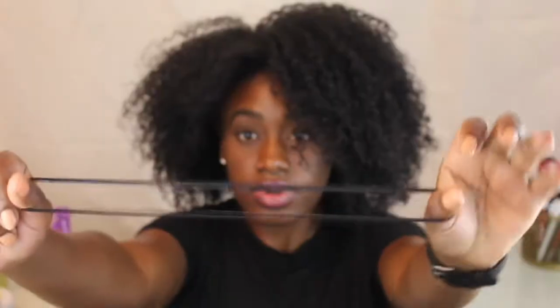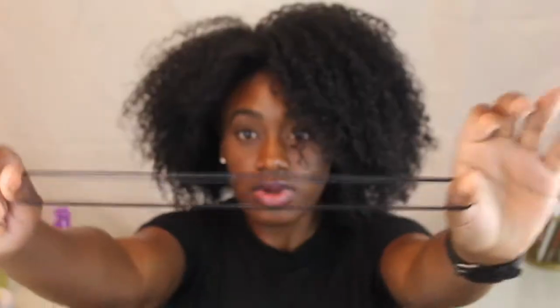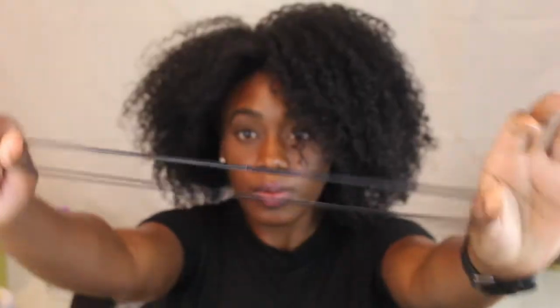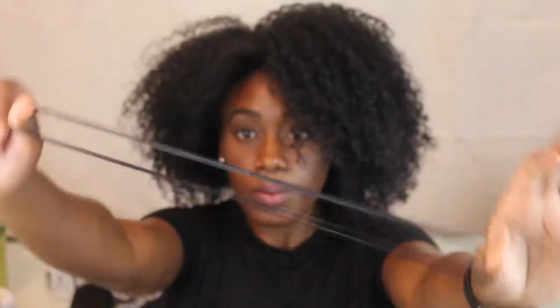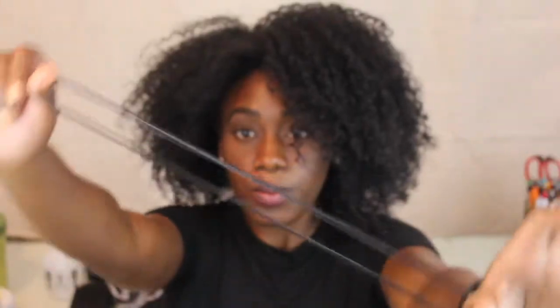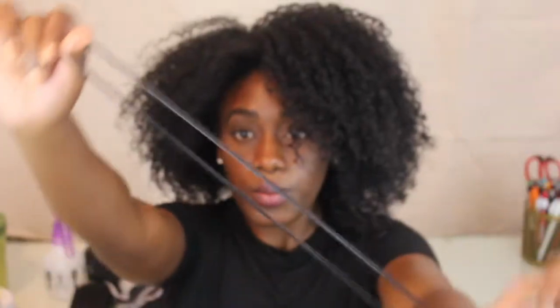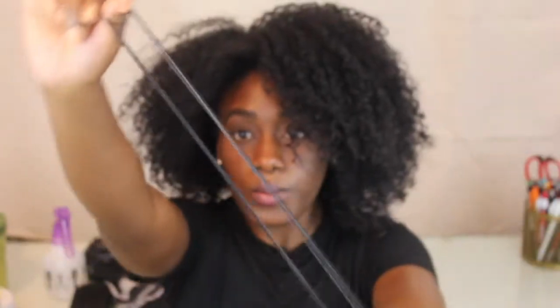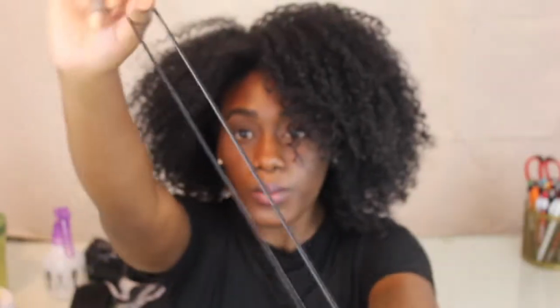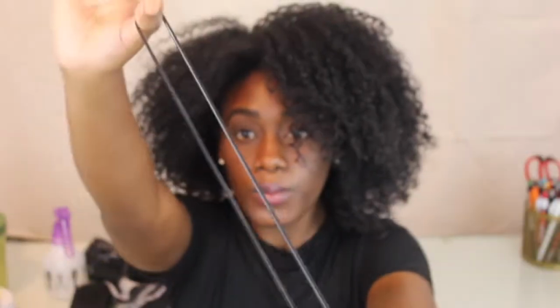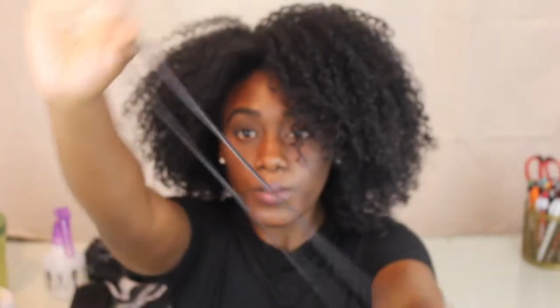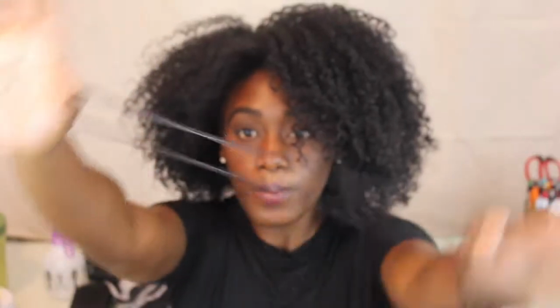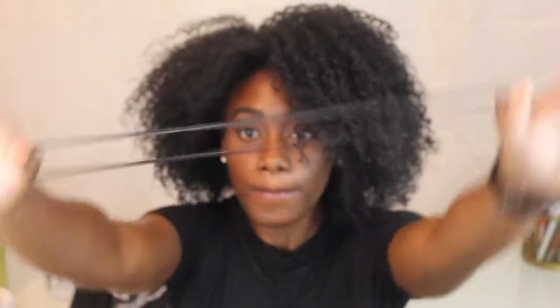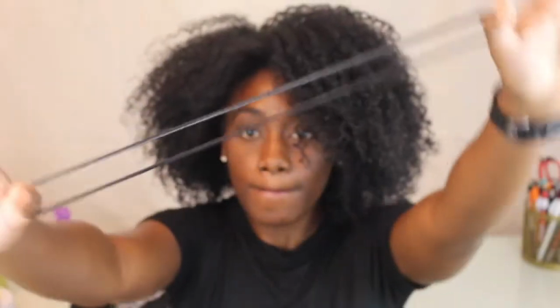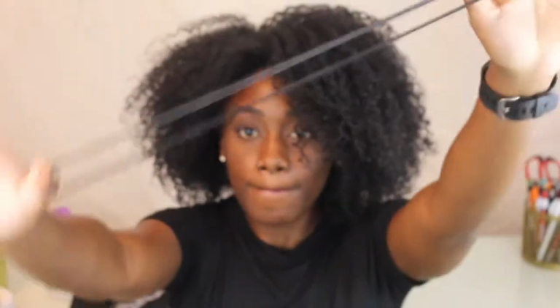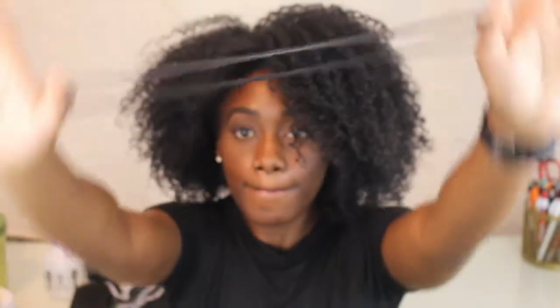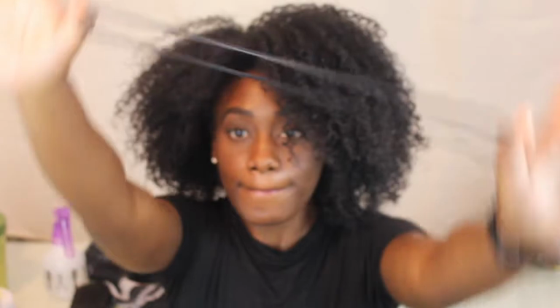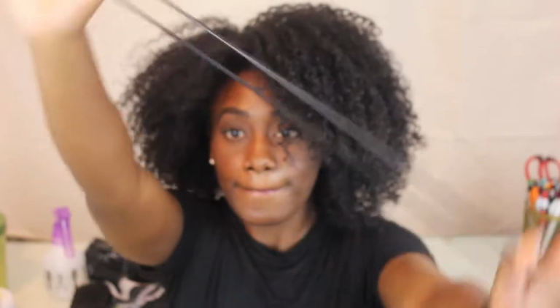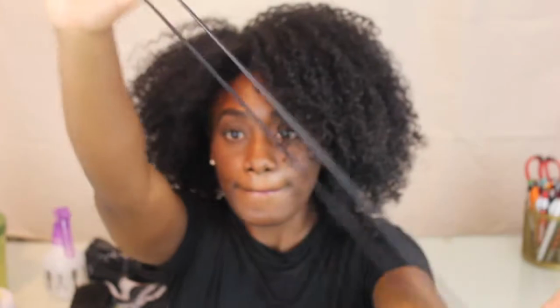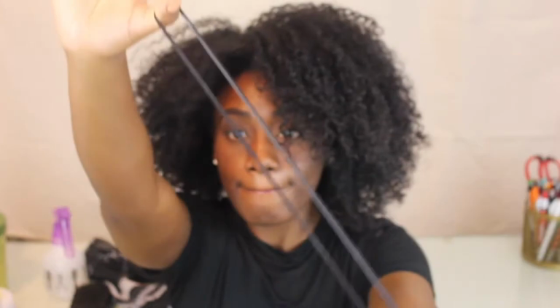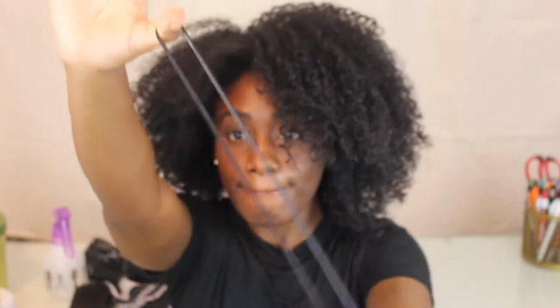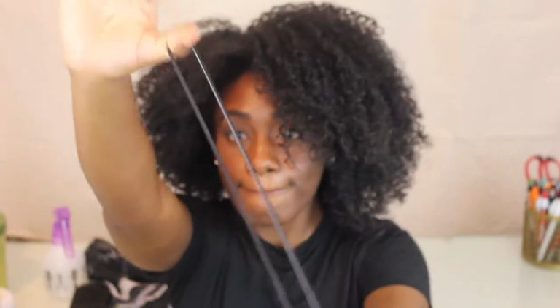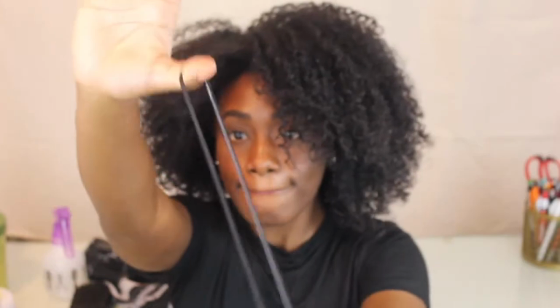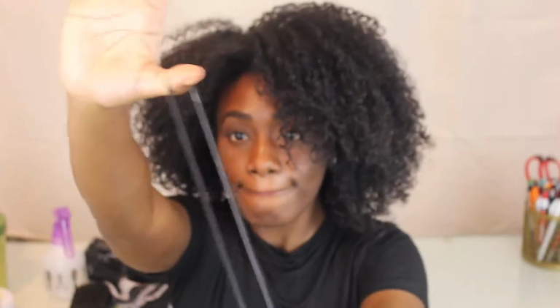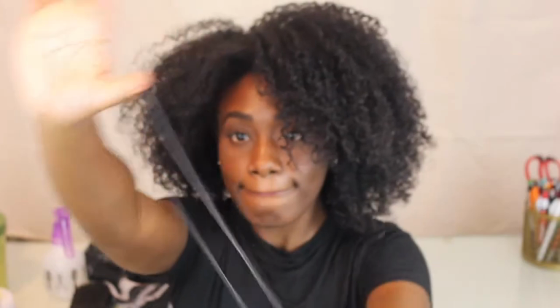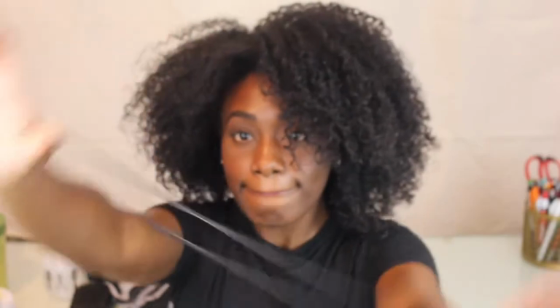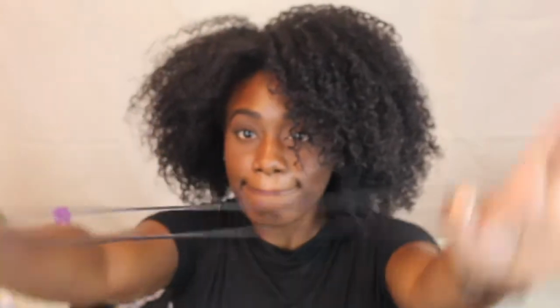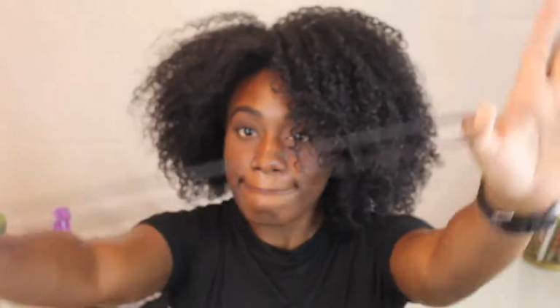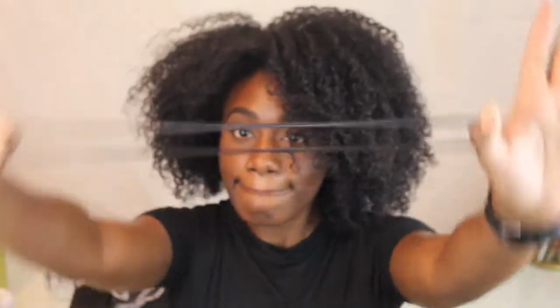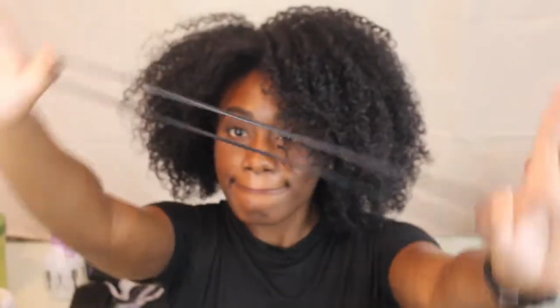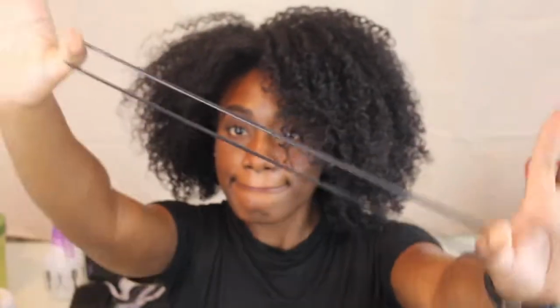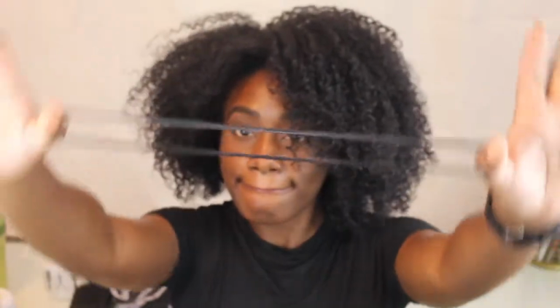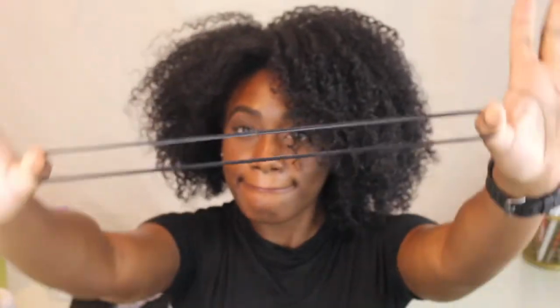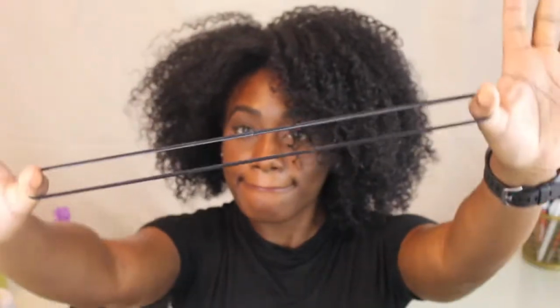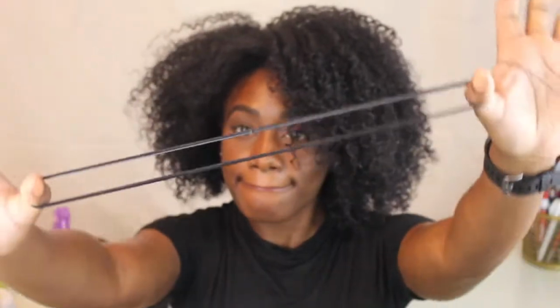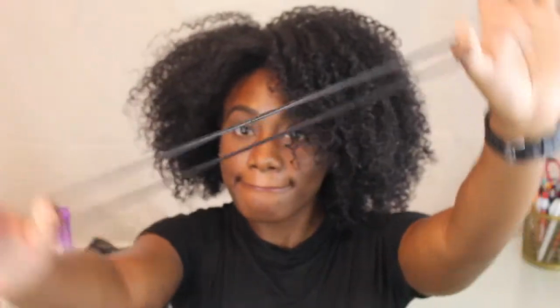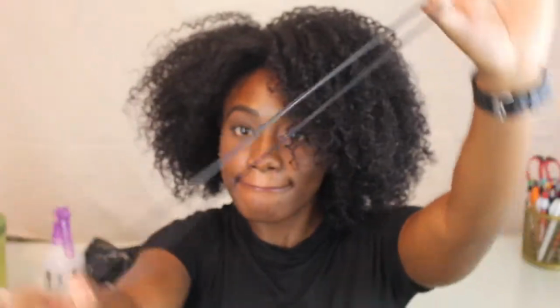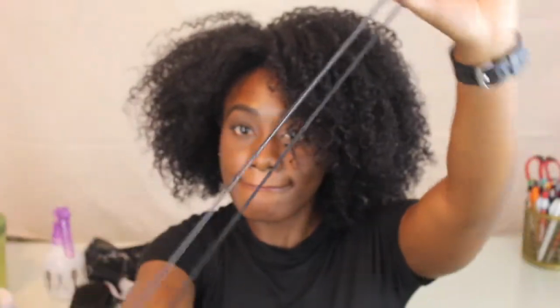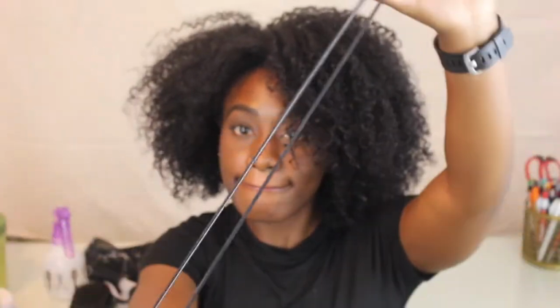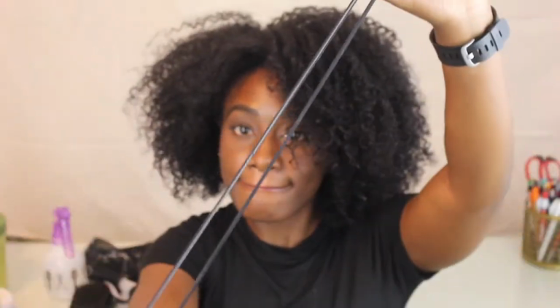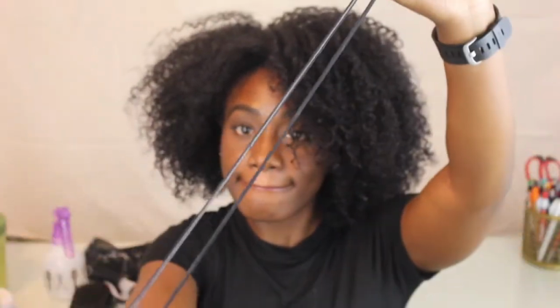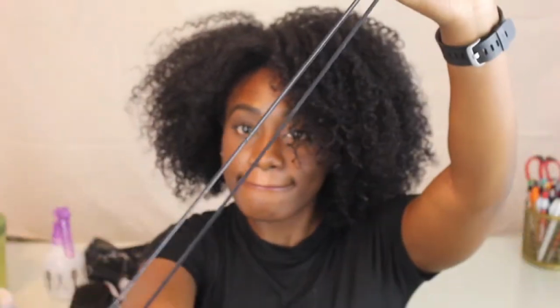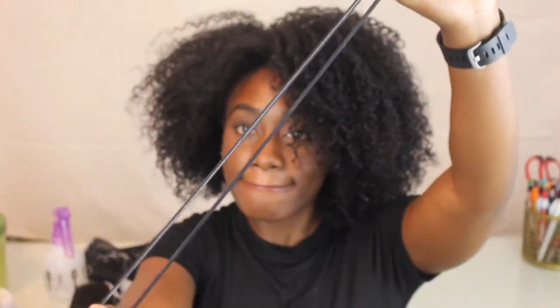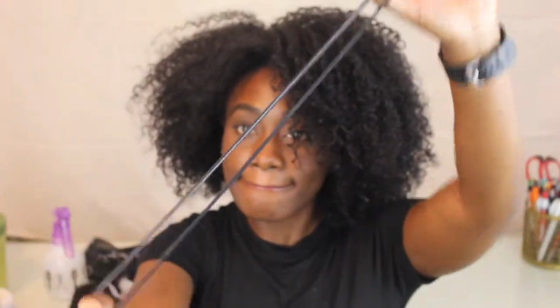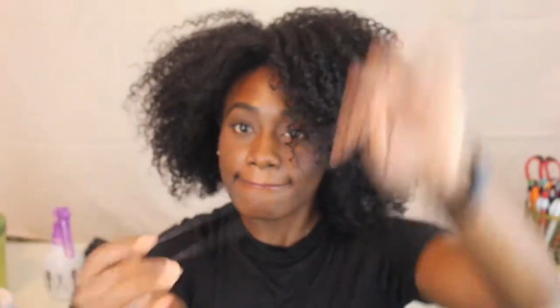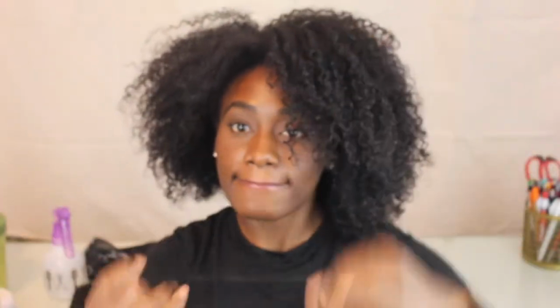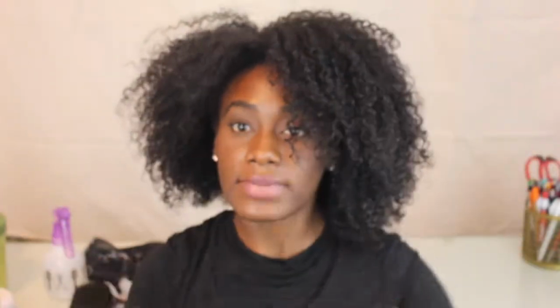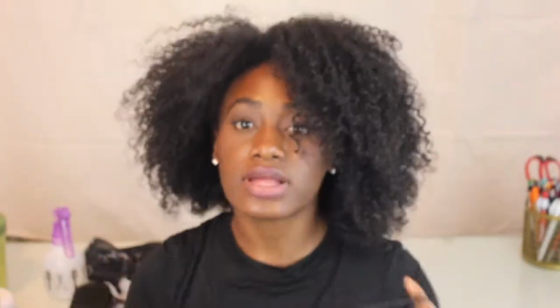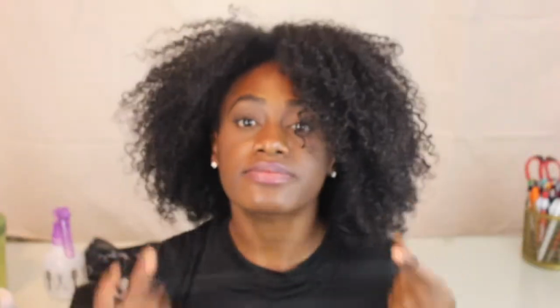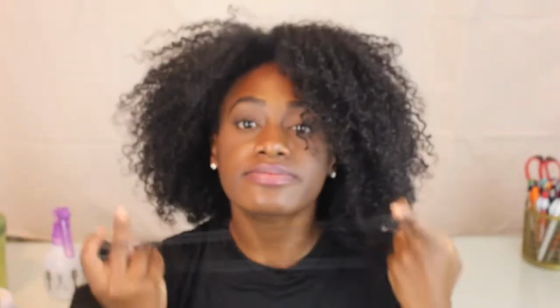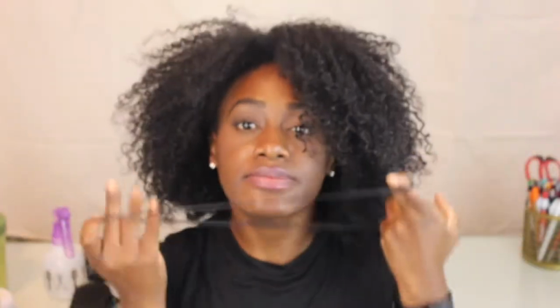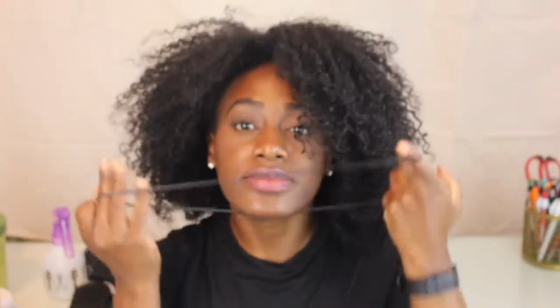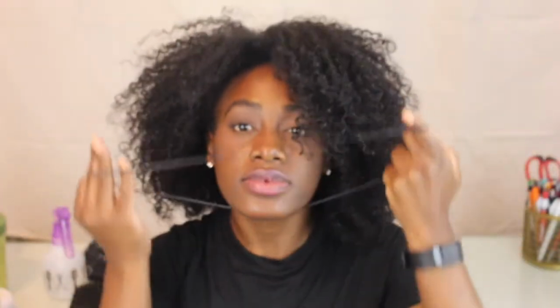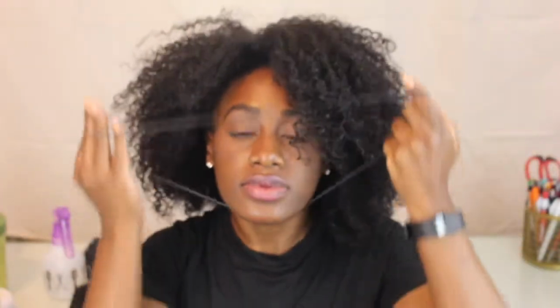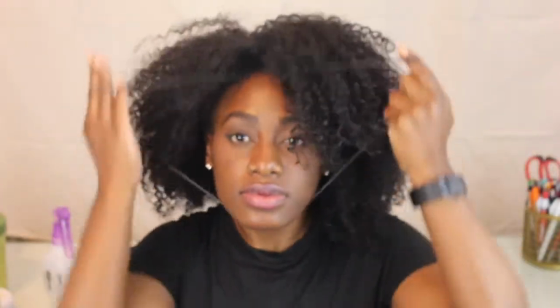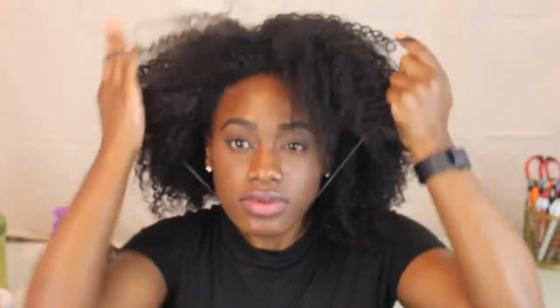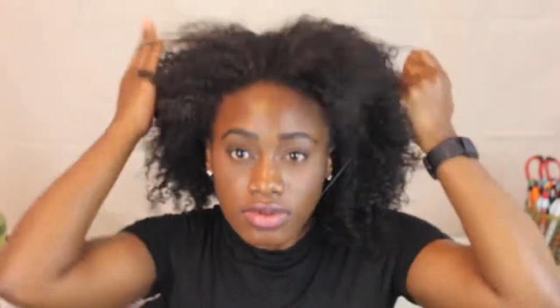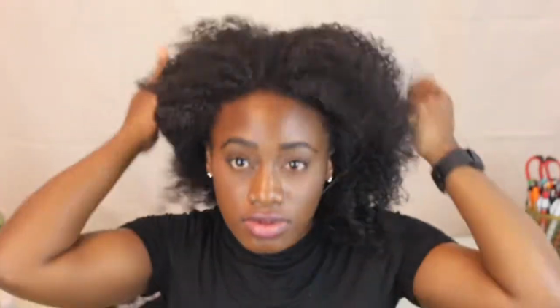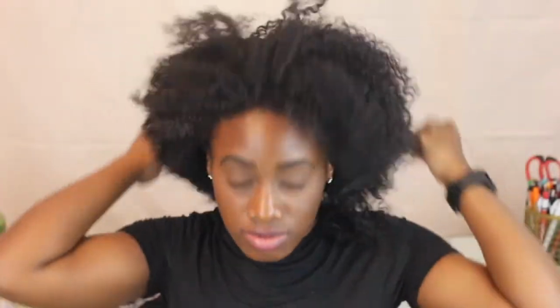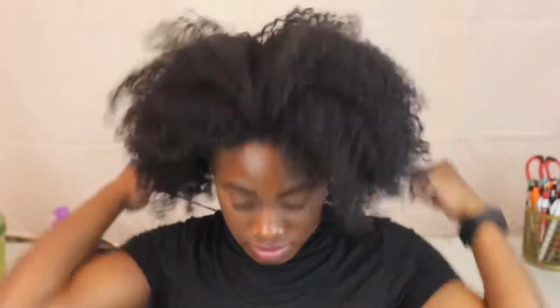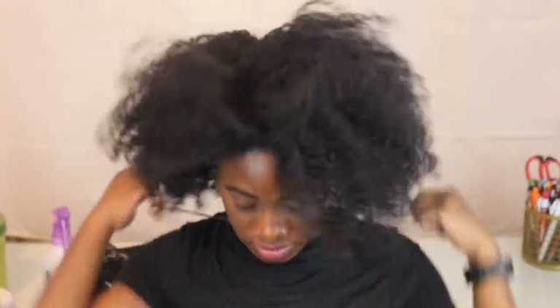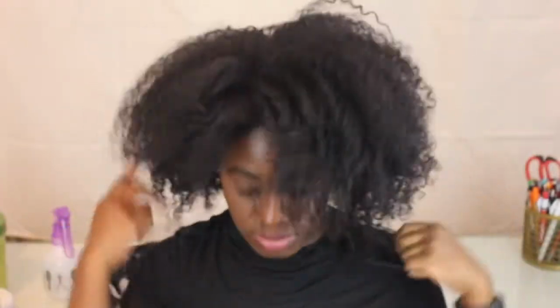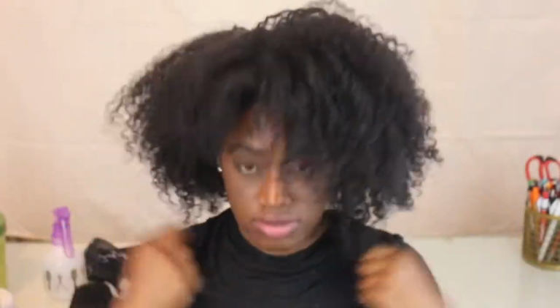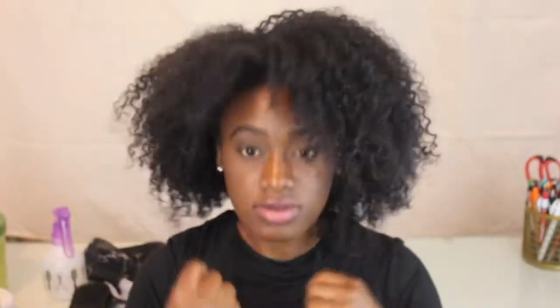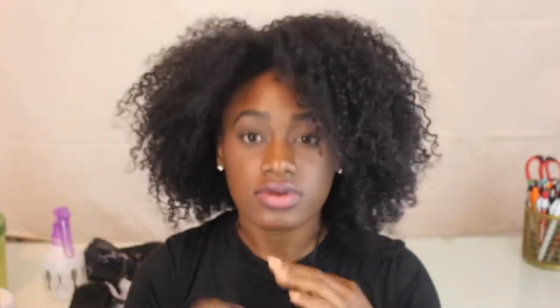Now taking a headband, I'm going to wrap this around my head twice and leave it around my neck for now.